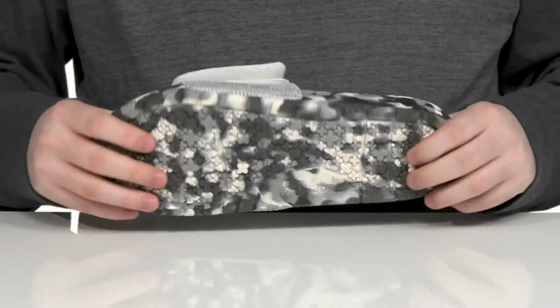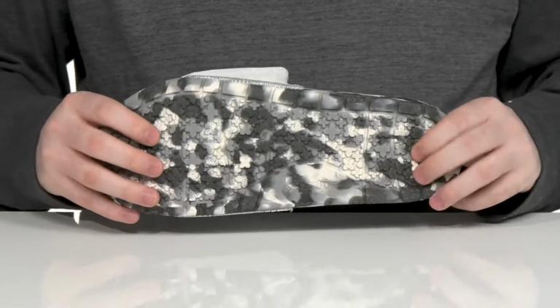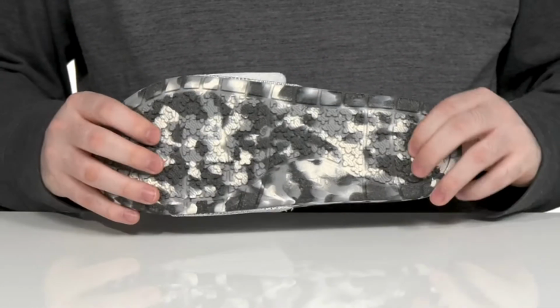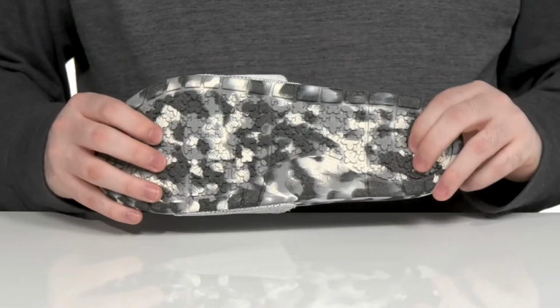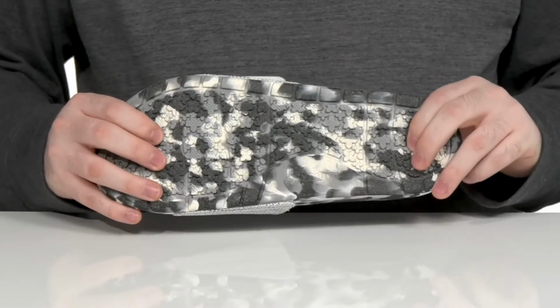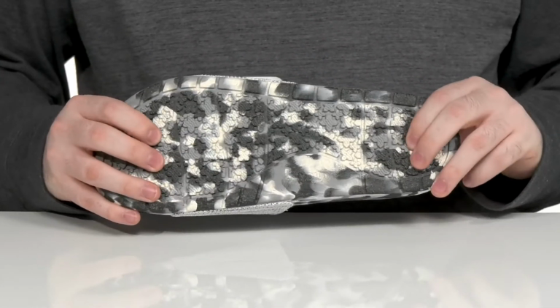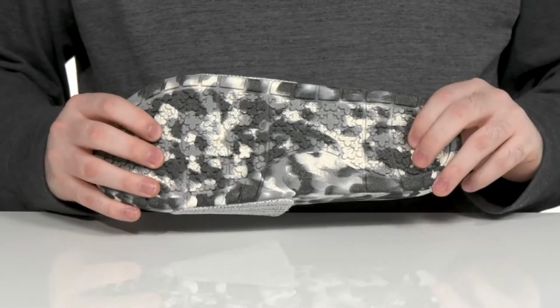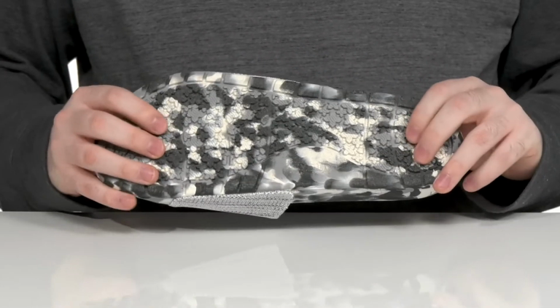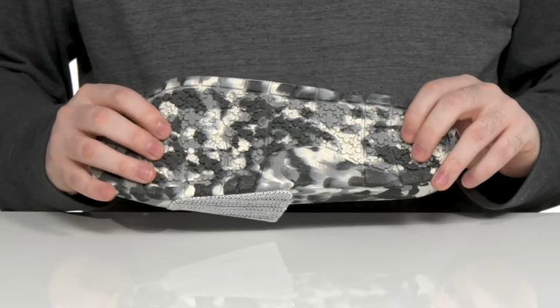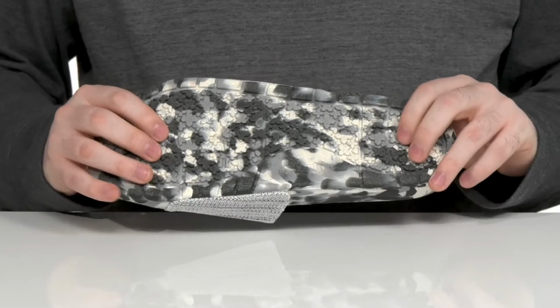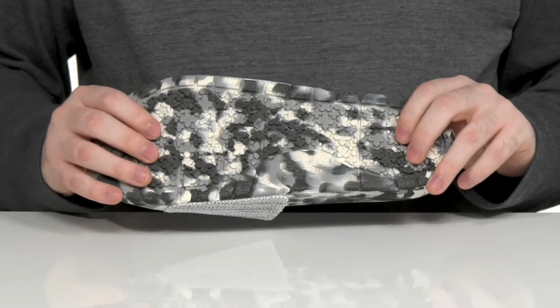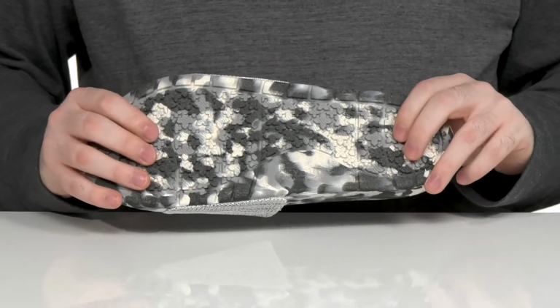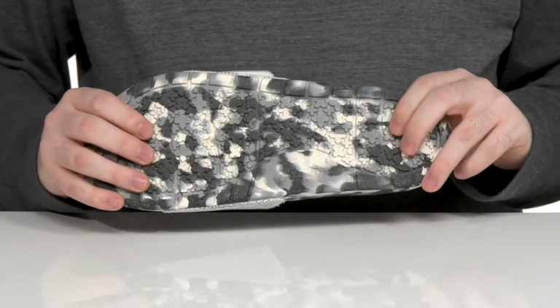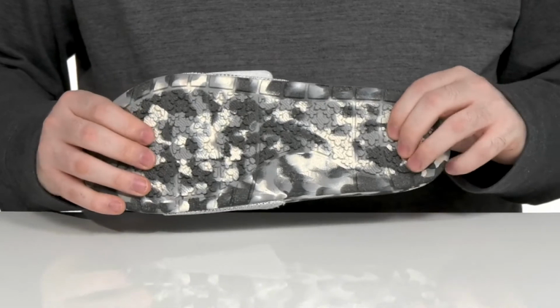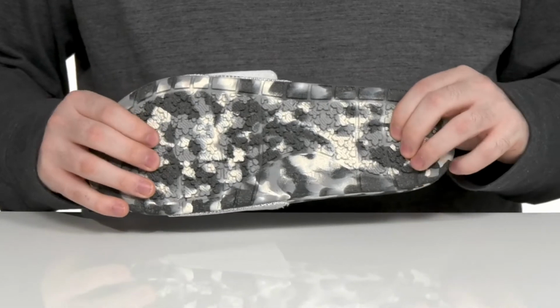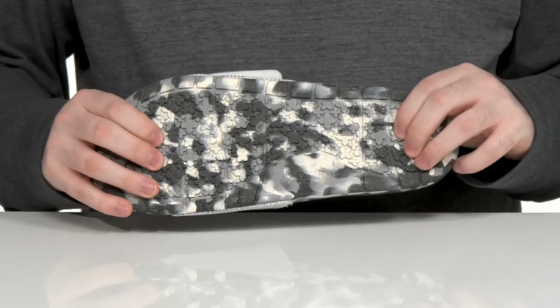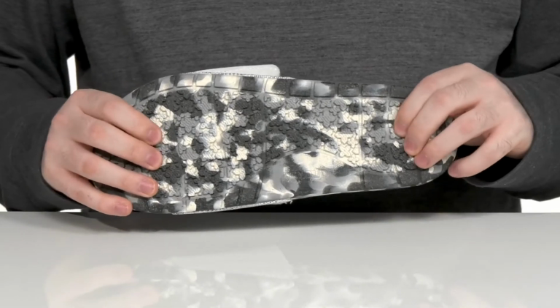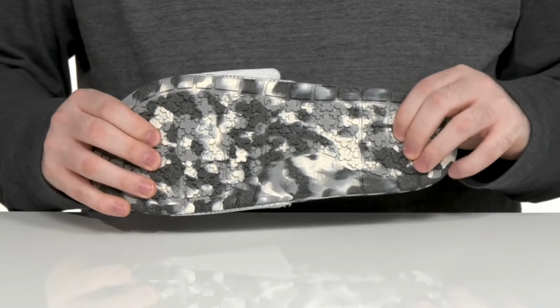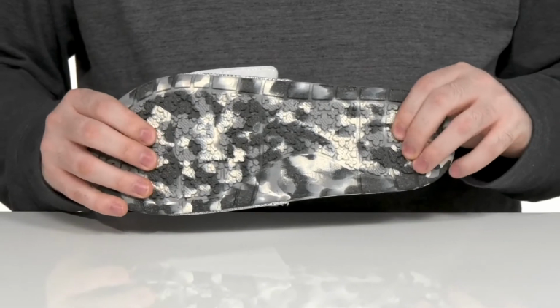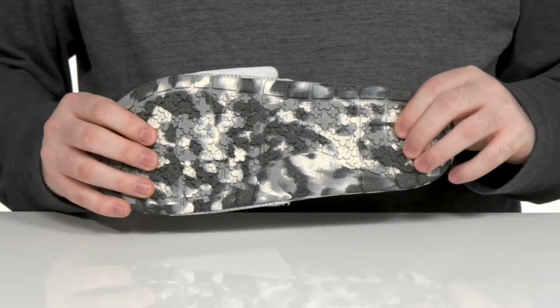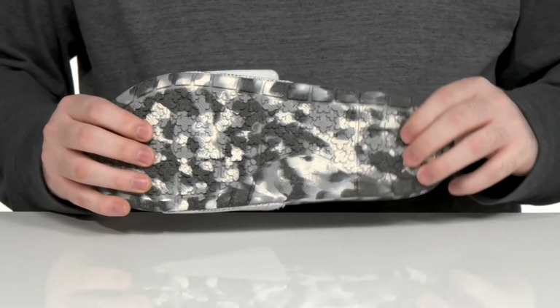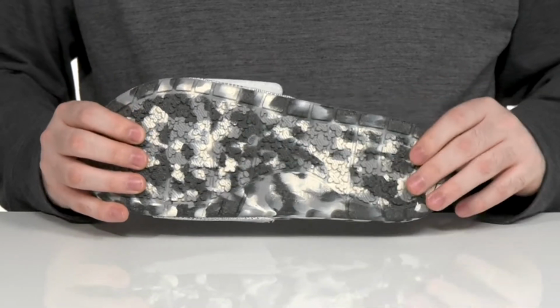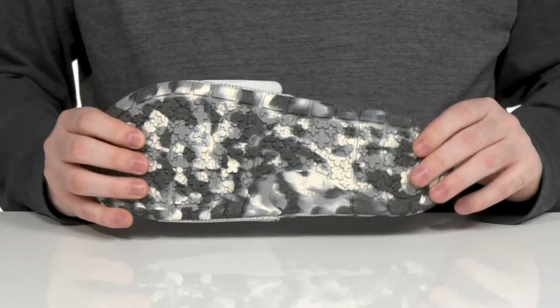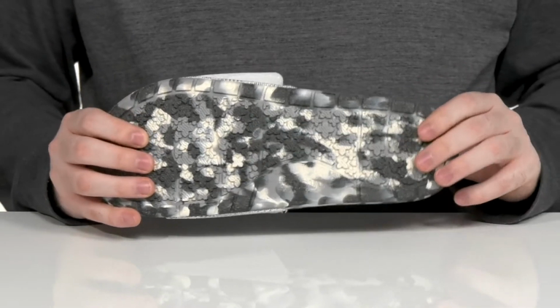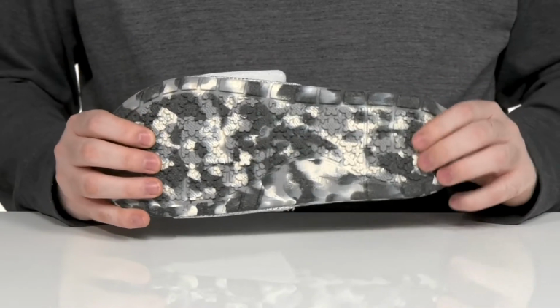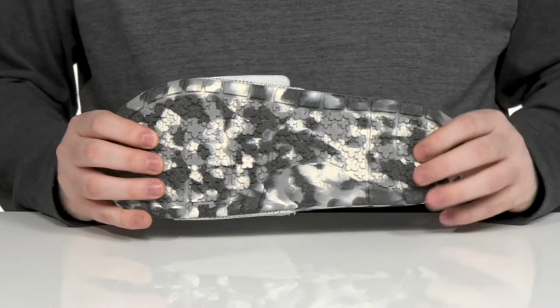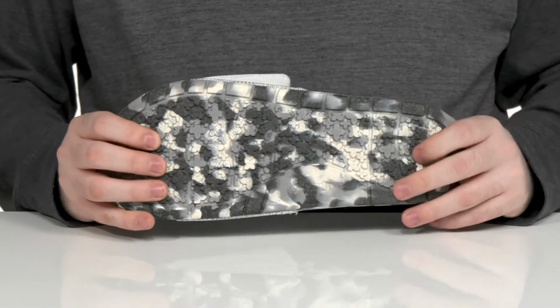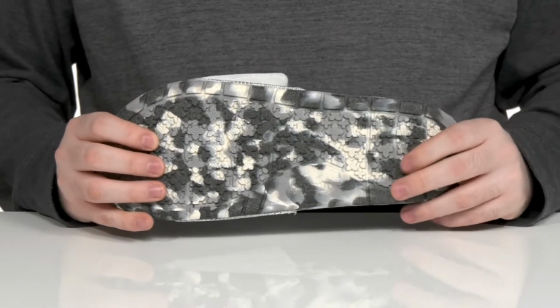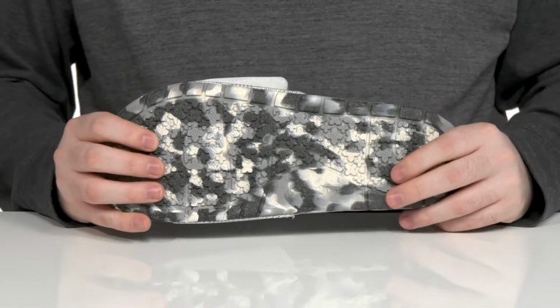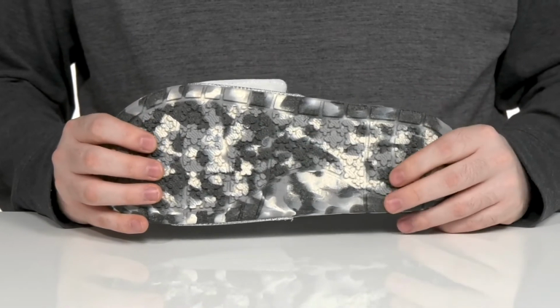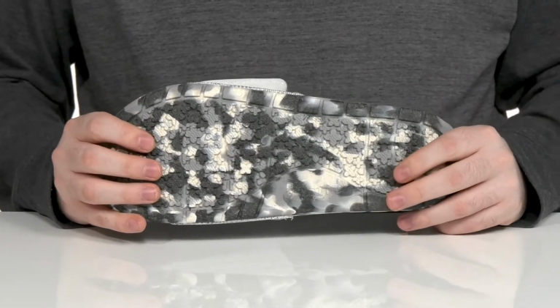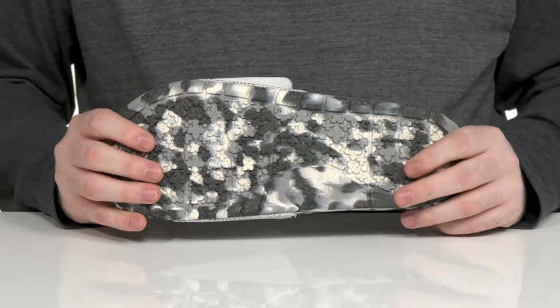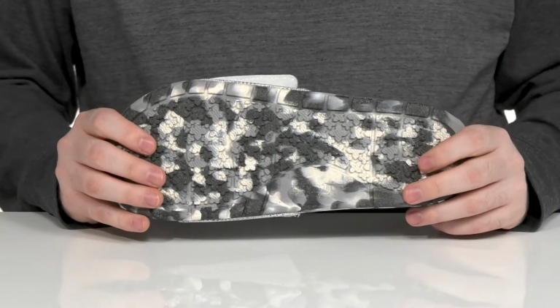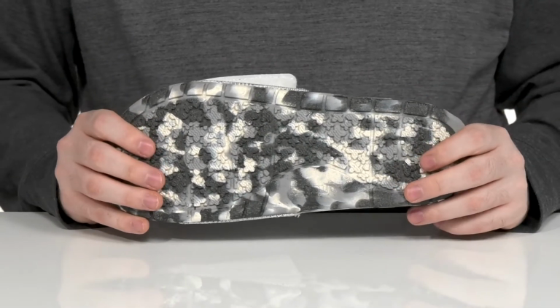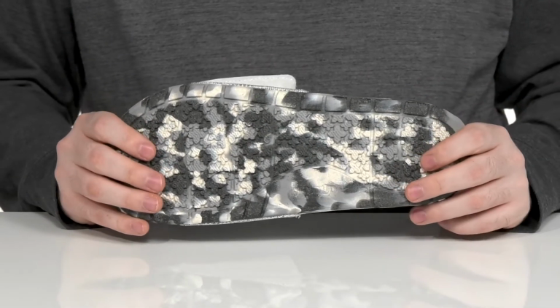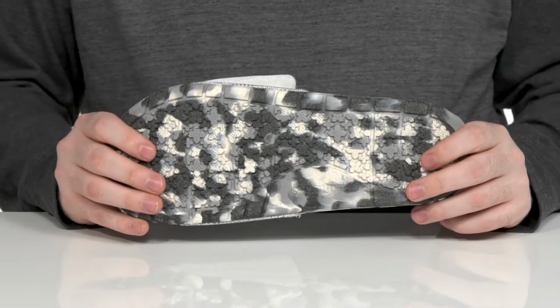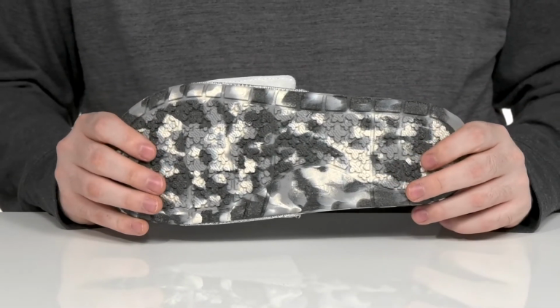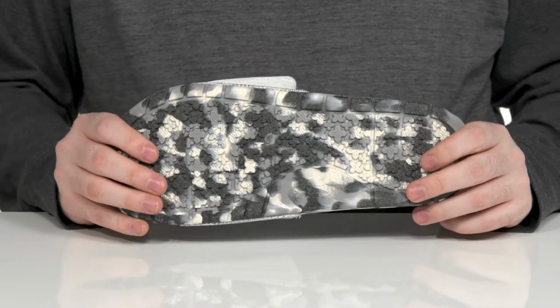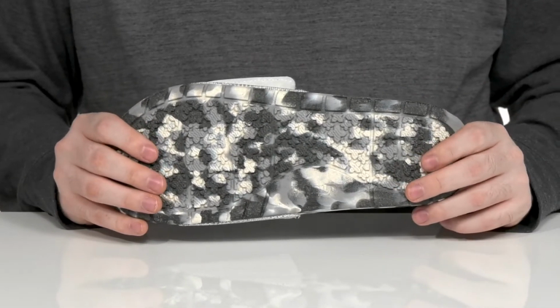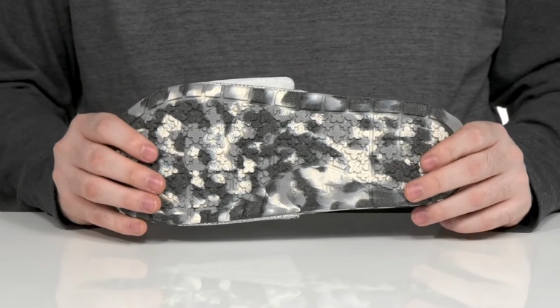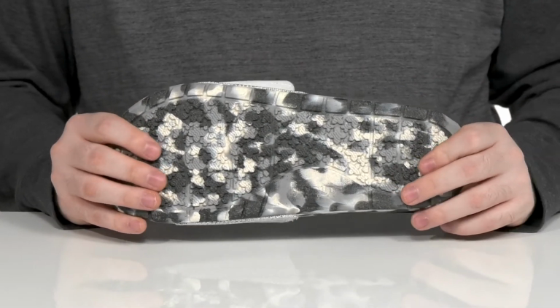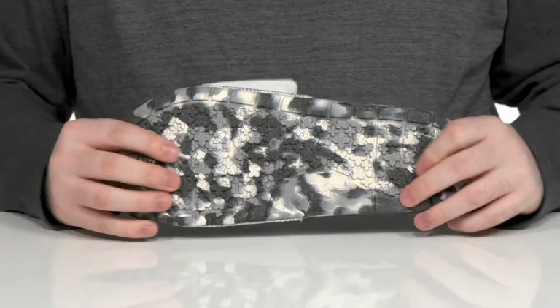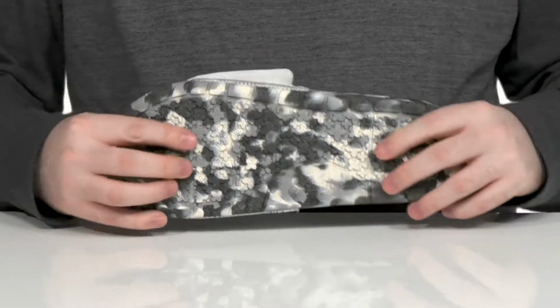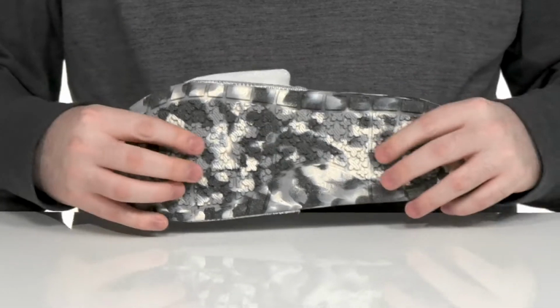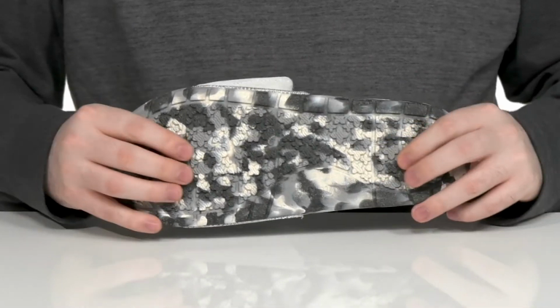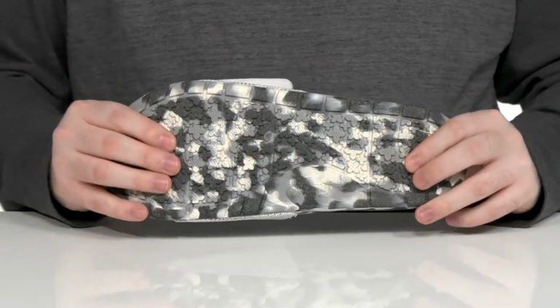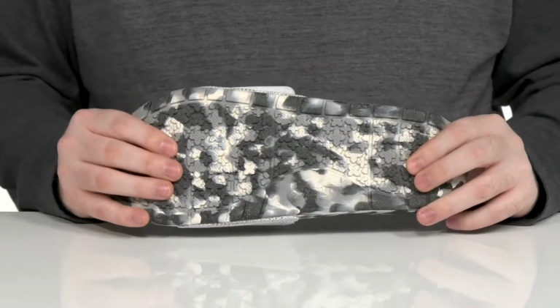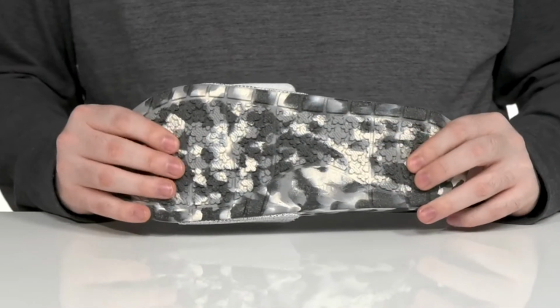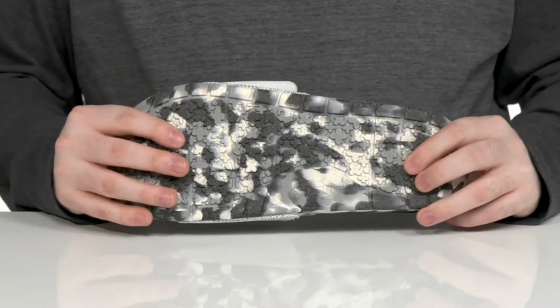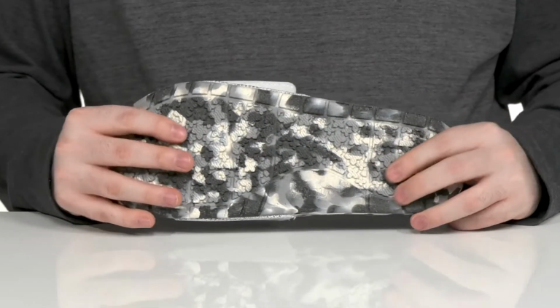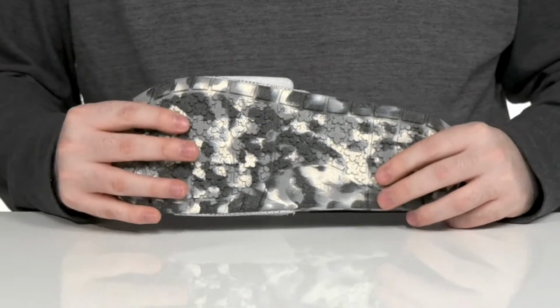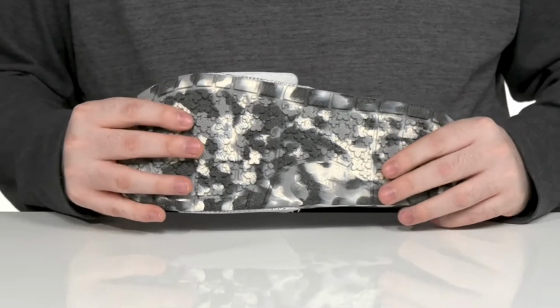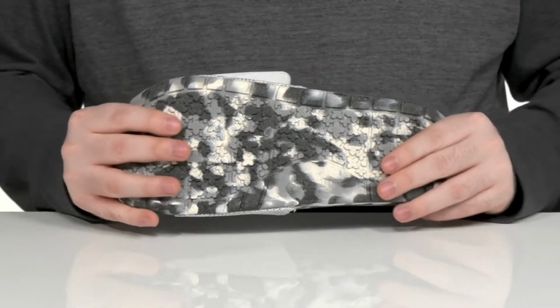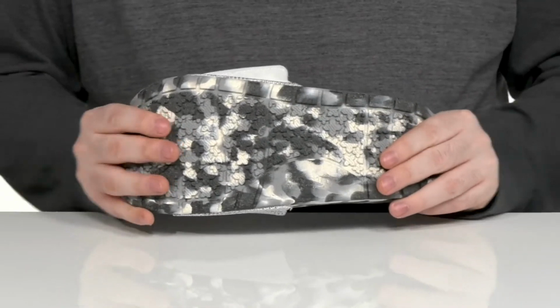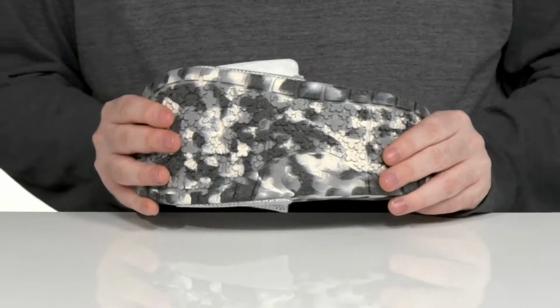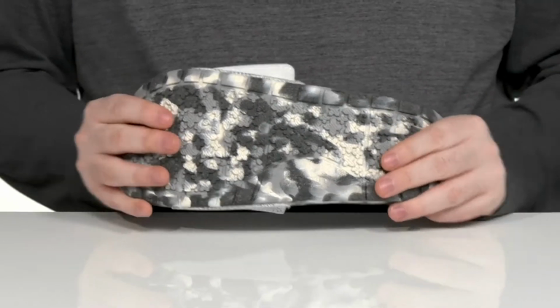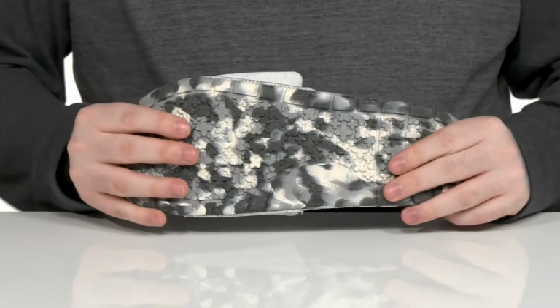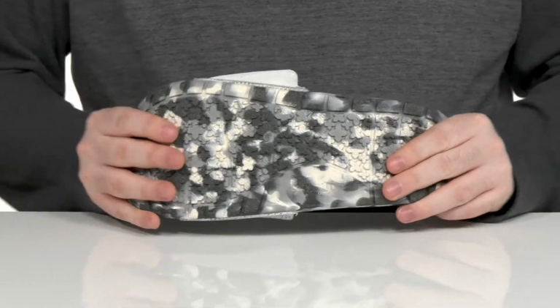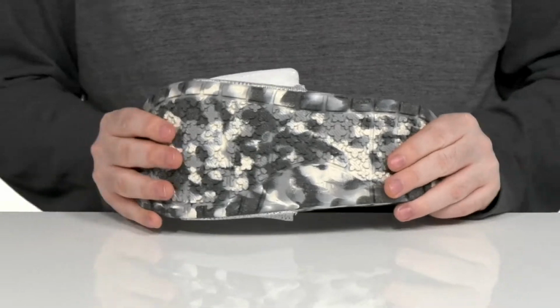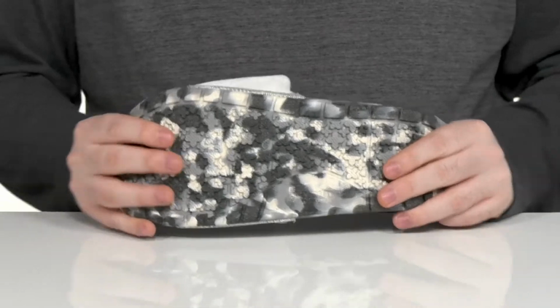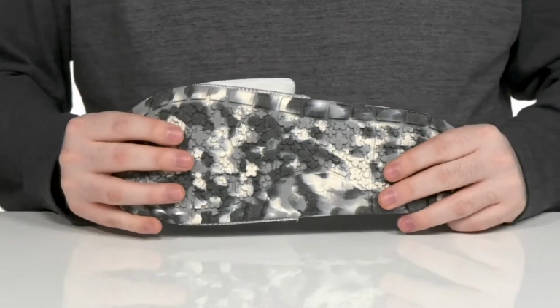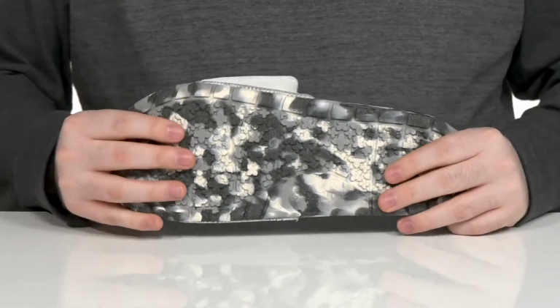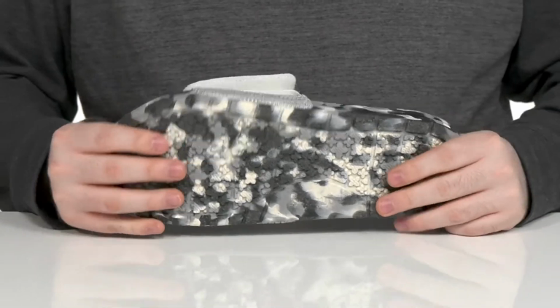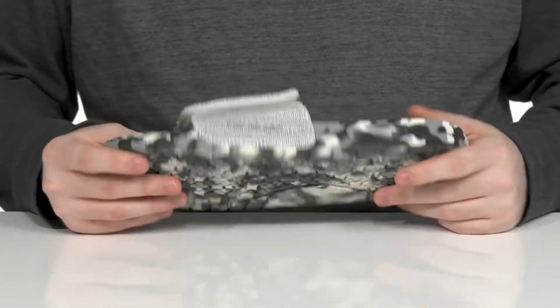Underneath it has a very squishy EVA outsole that has lots of rebound with a nice grip and lots of flex.